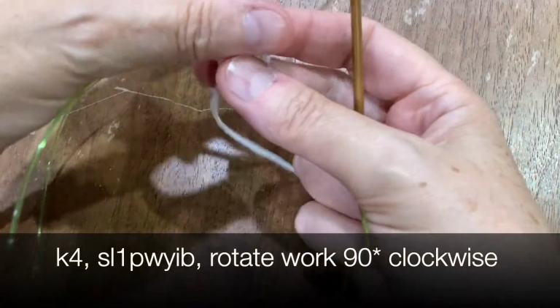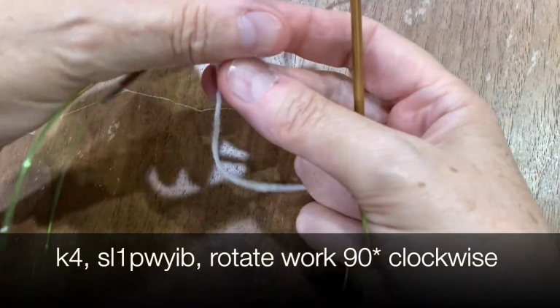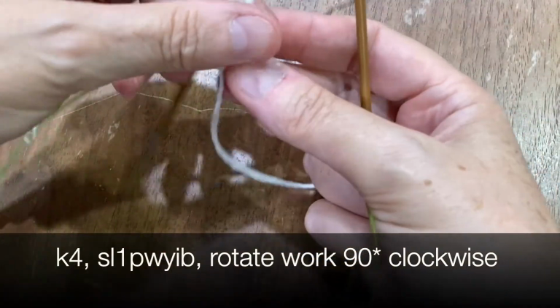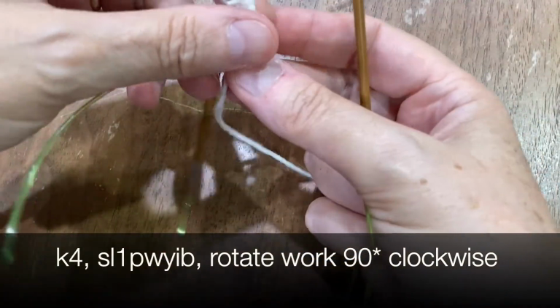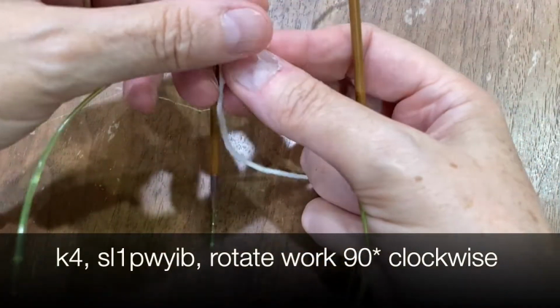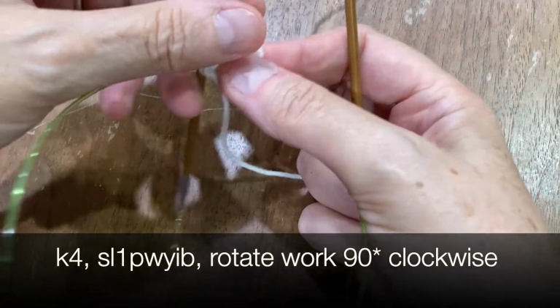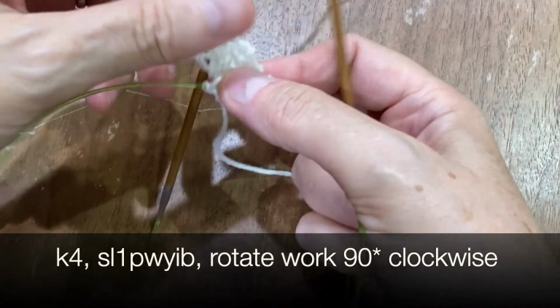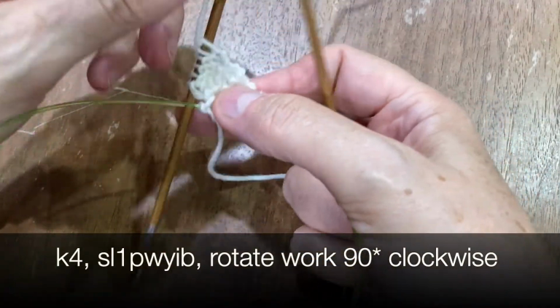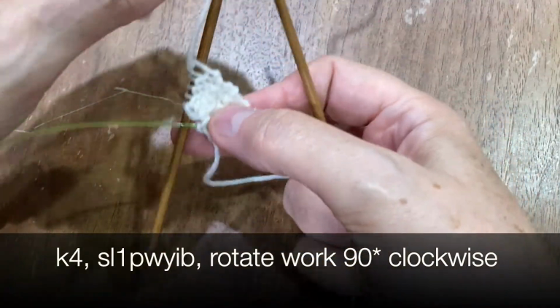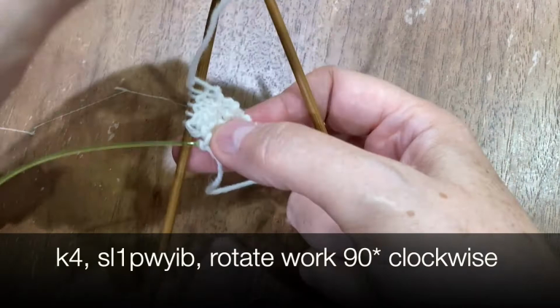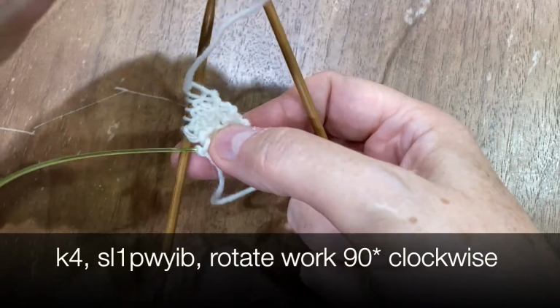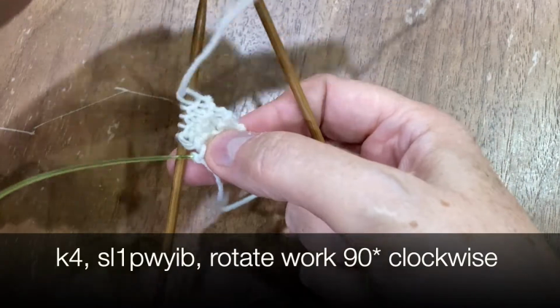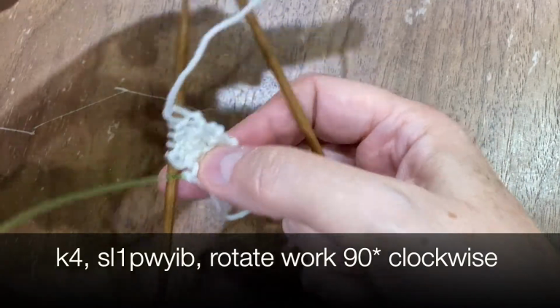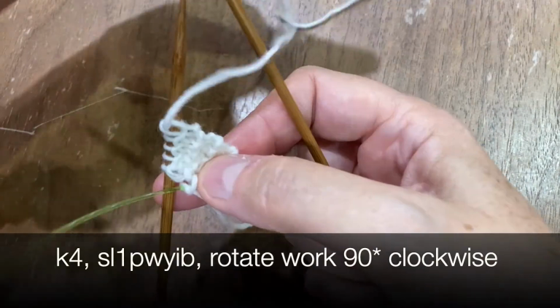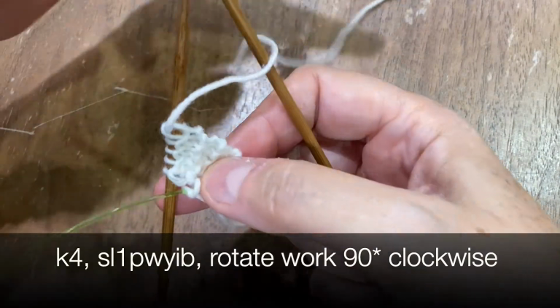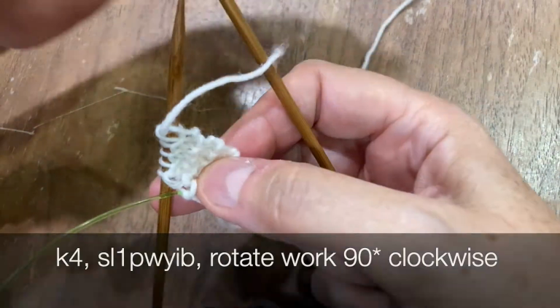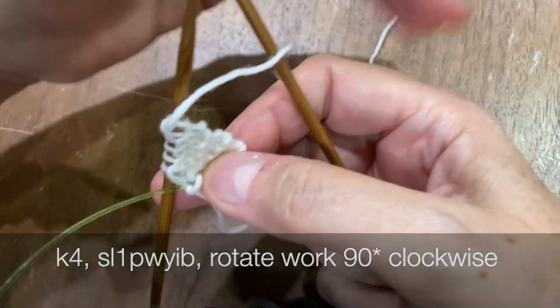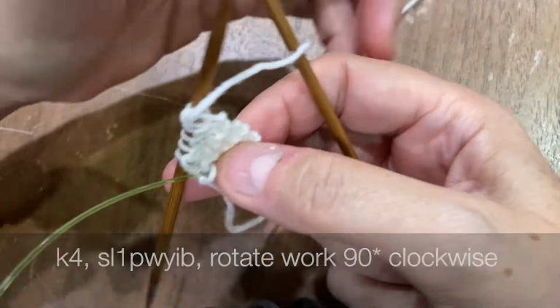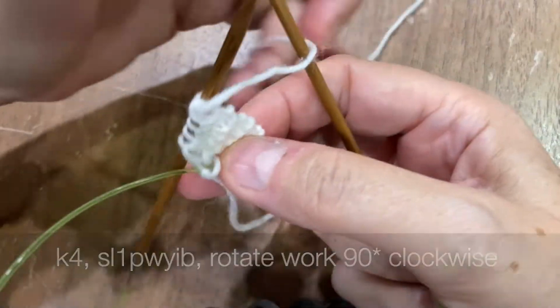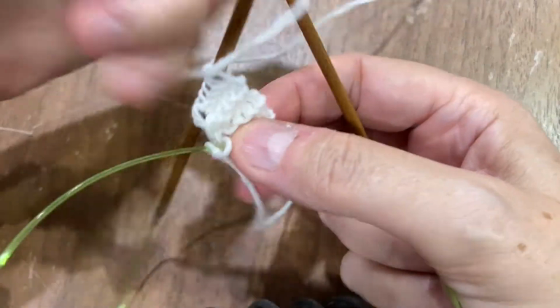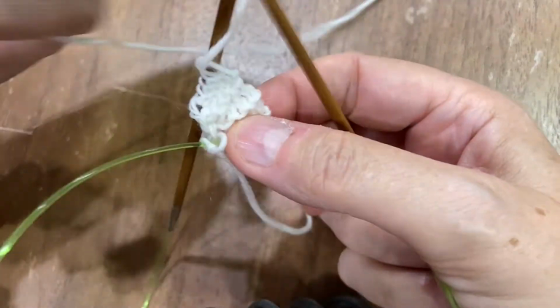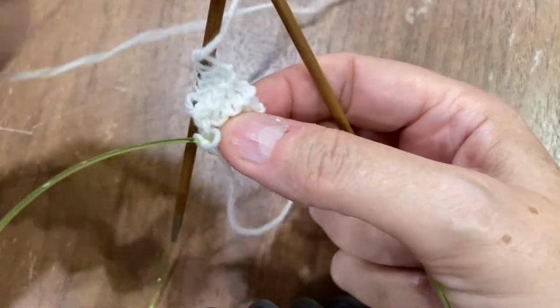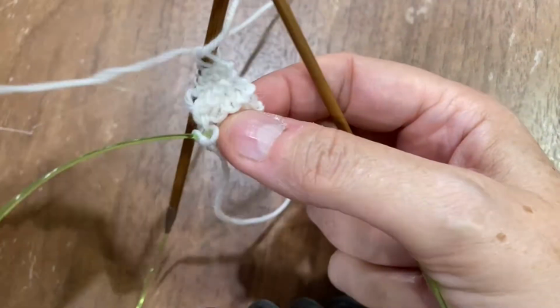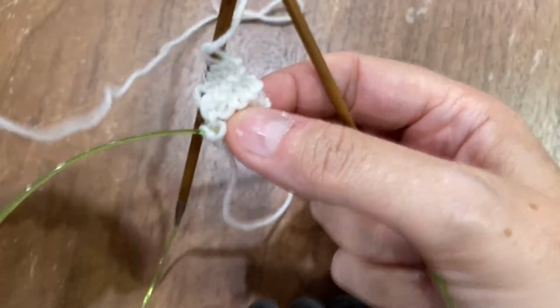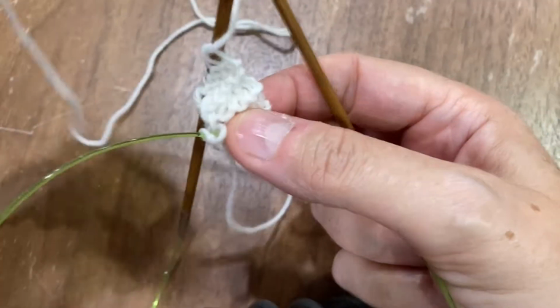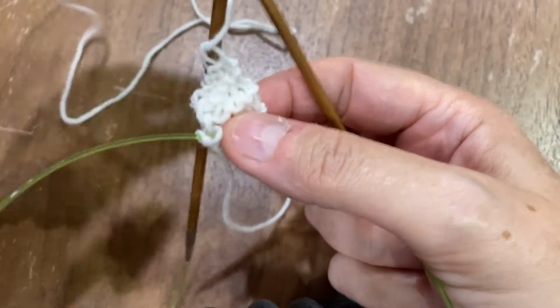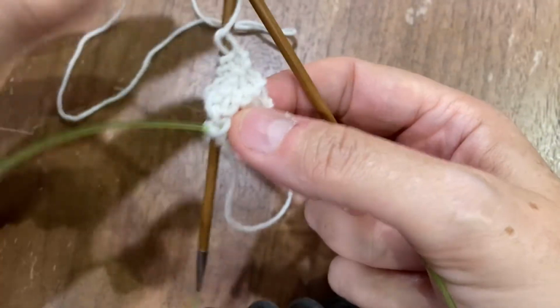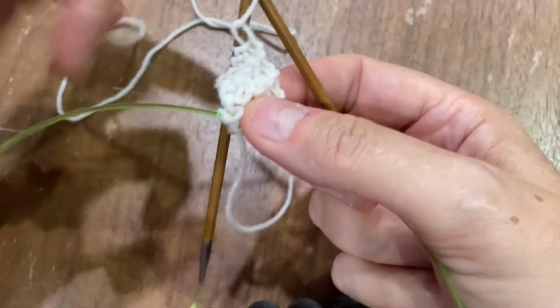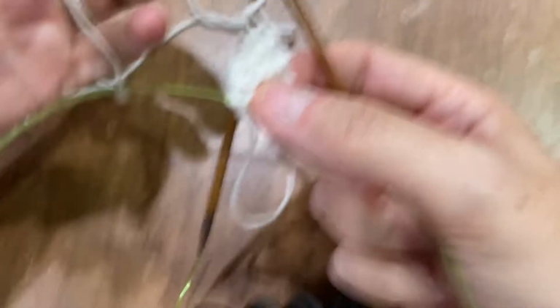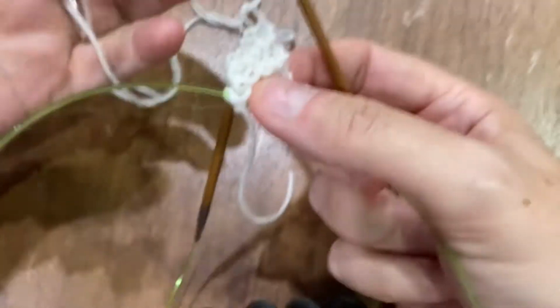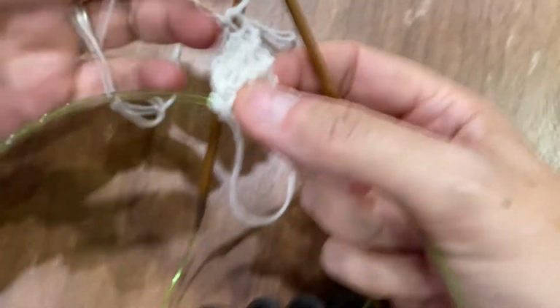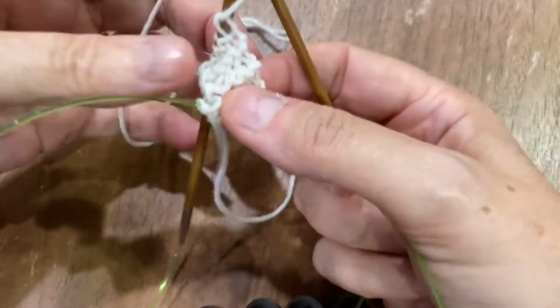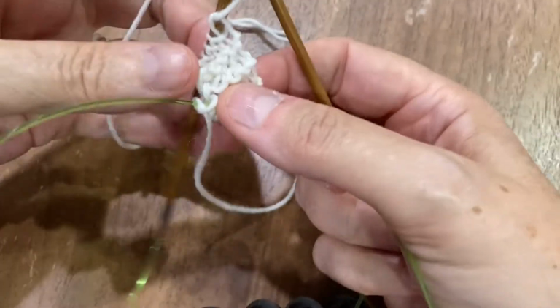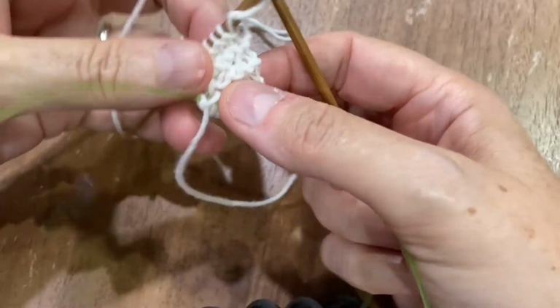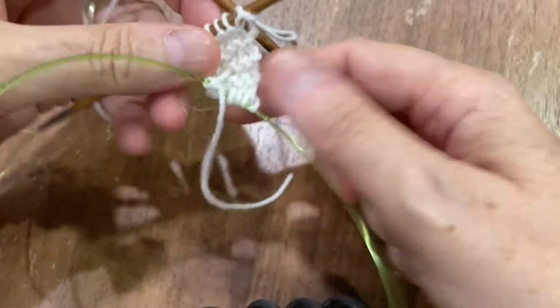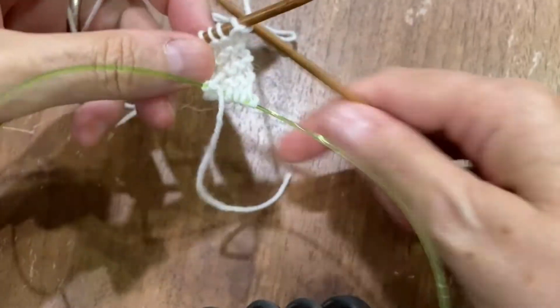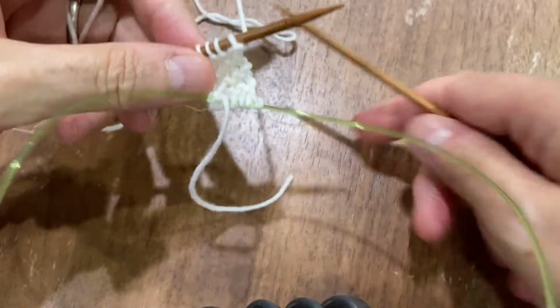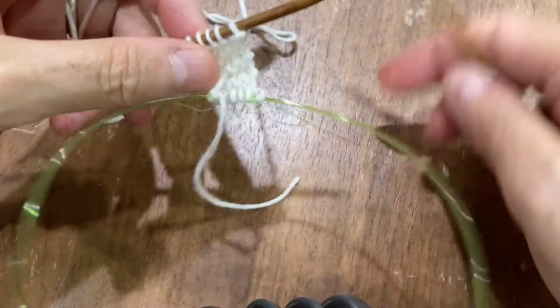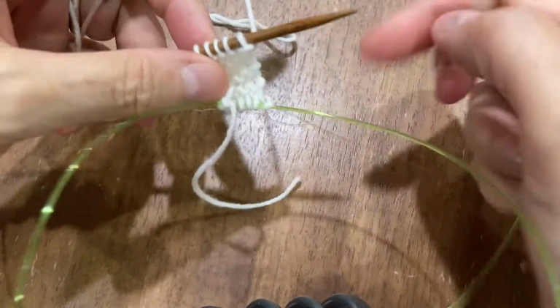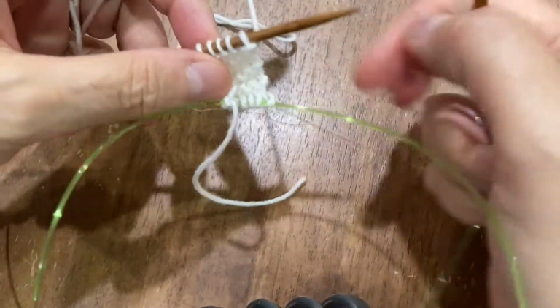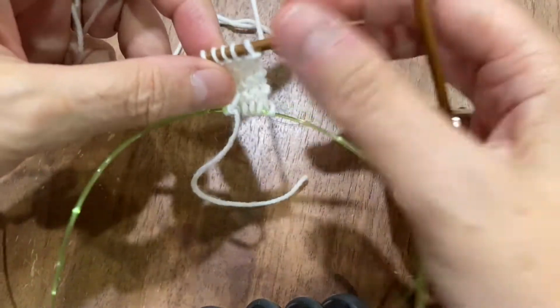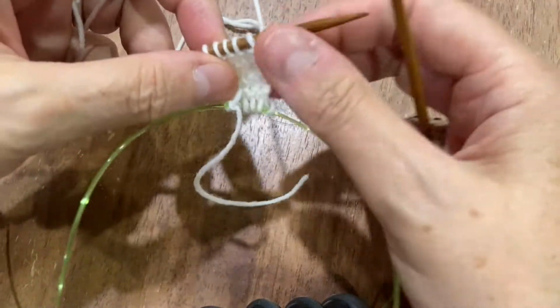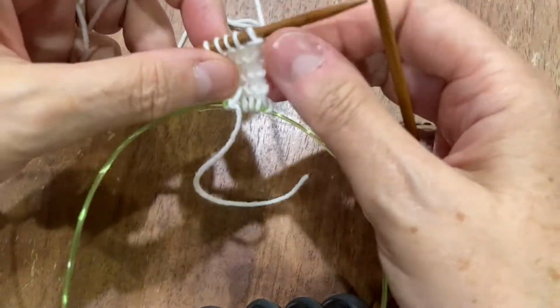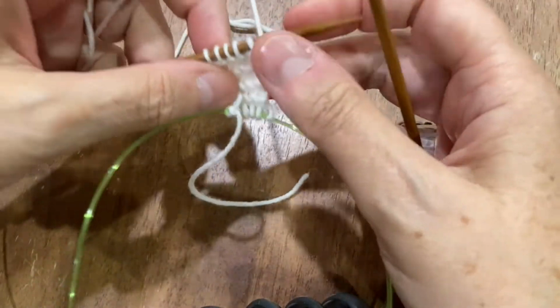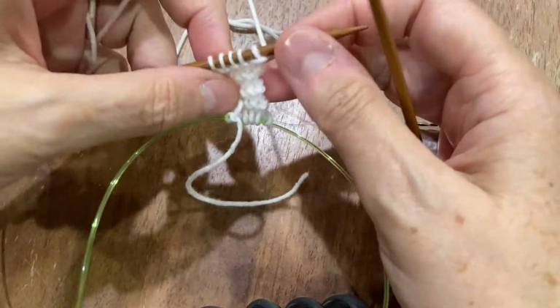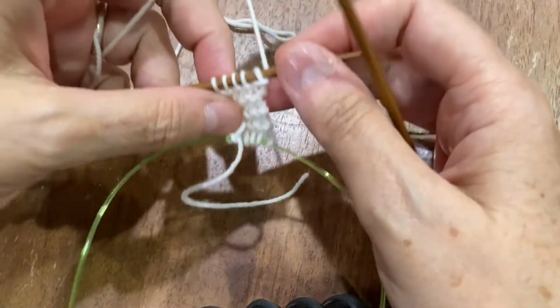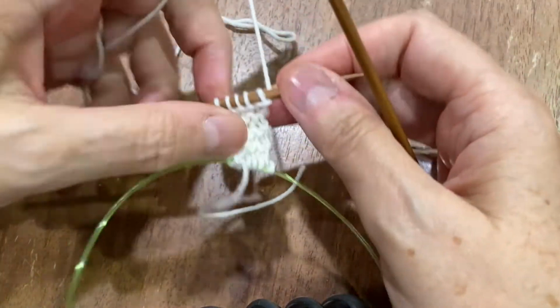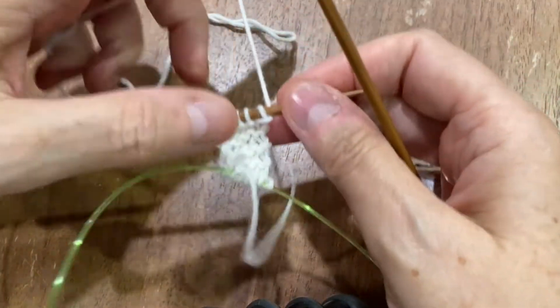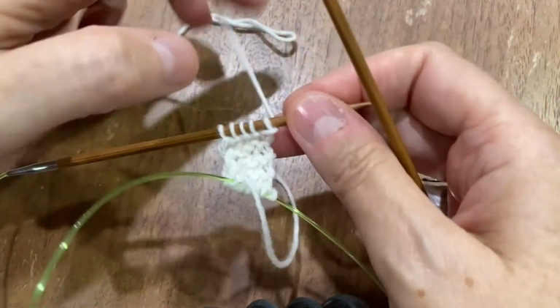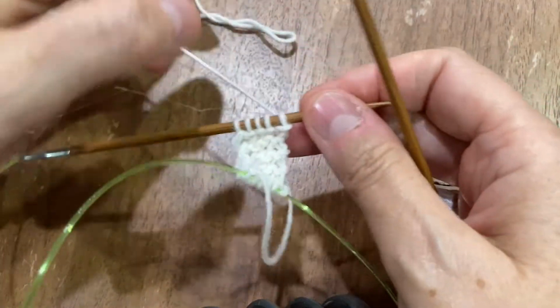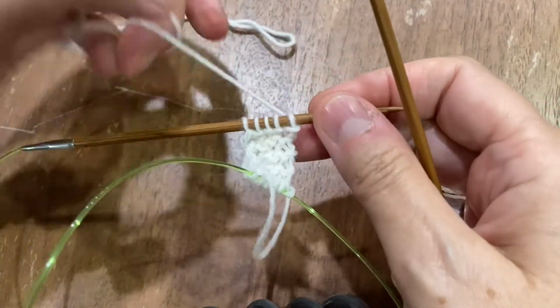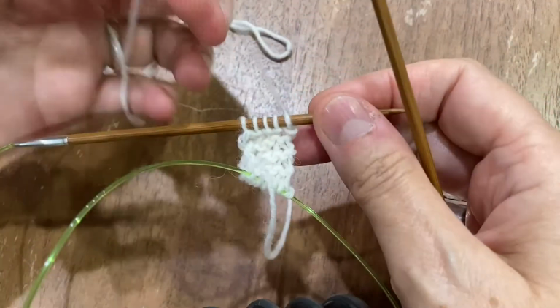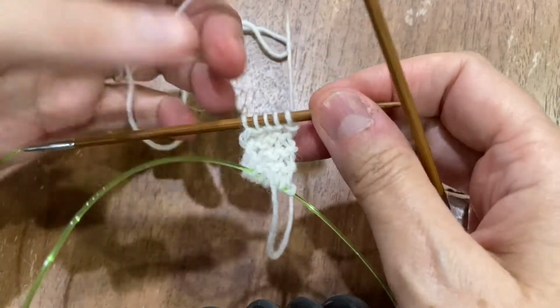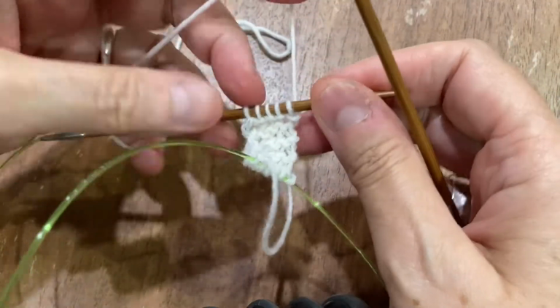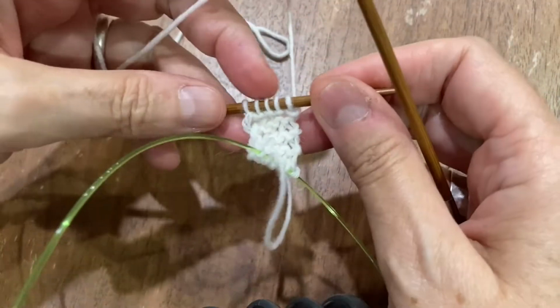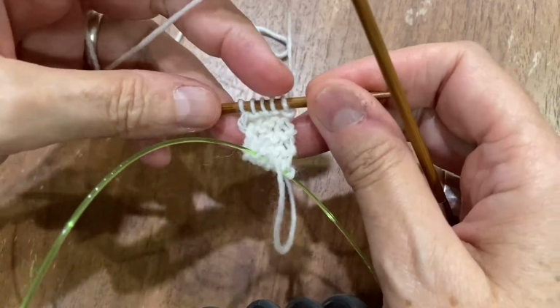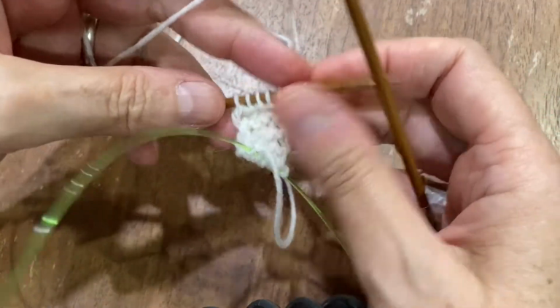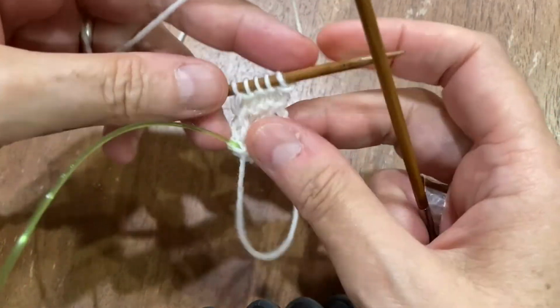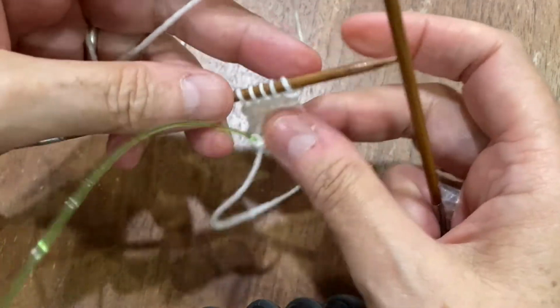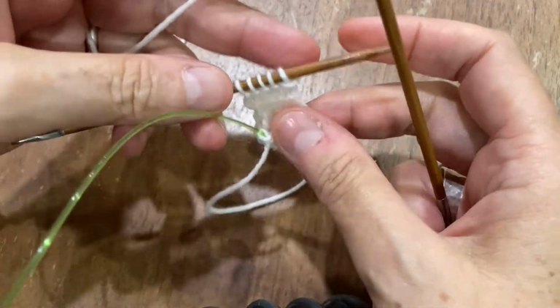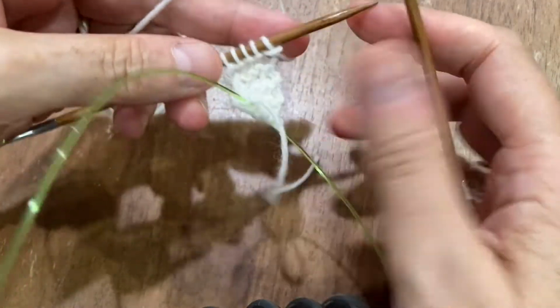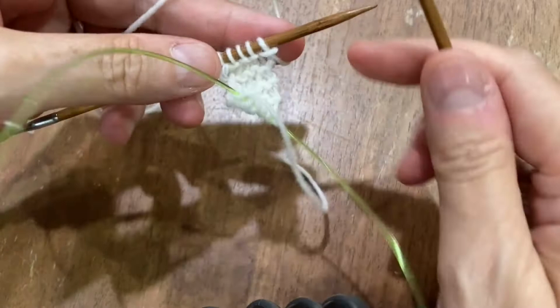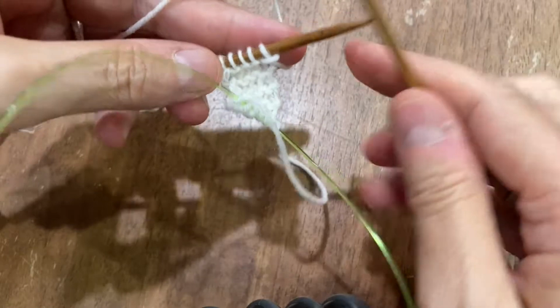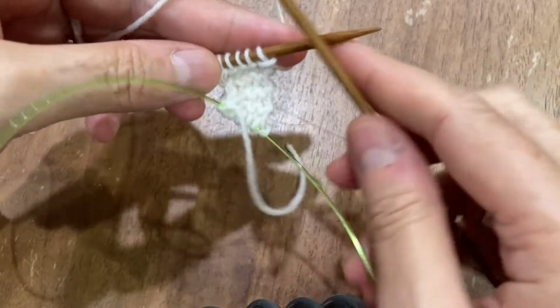Next, you're going to knit four, then slip the last stitch purlwise with yarn in back.